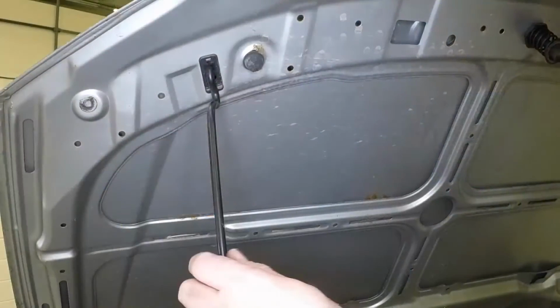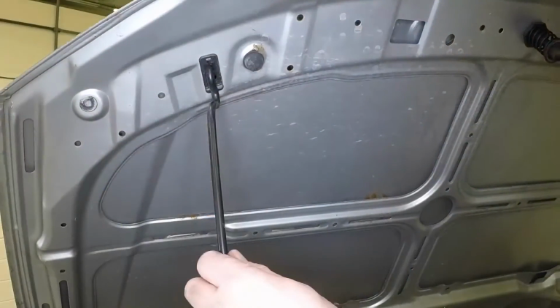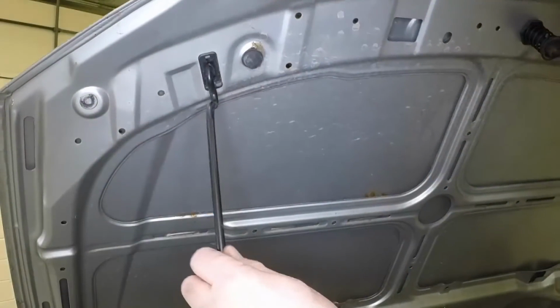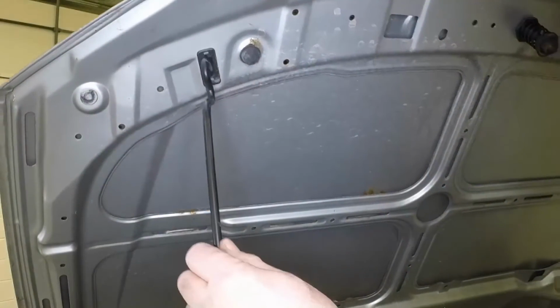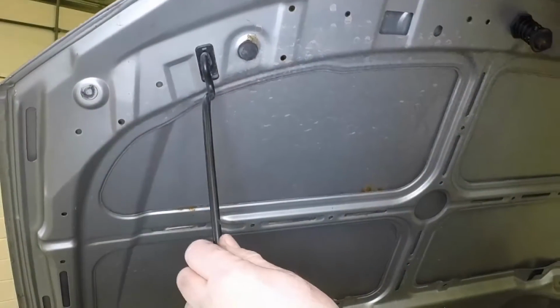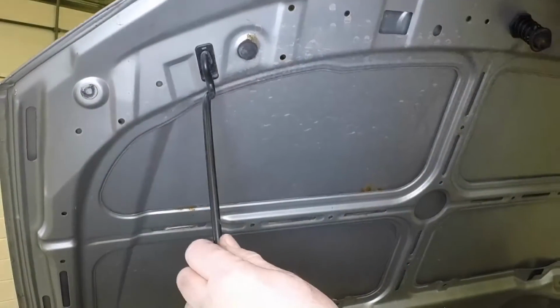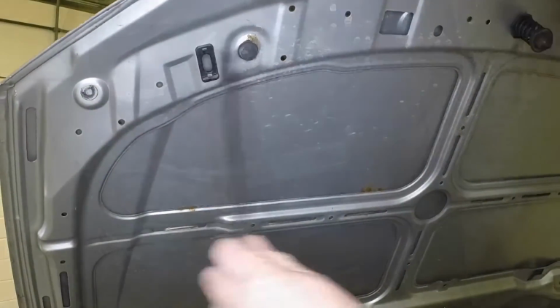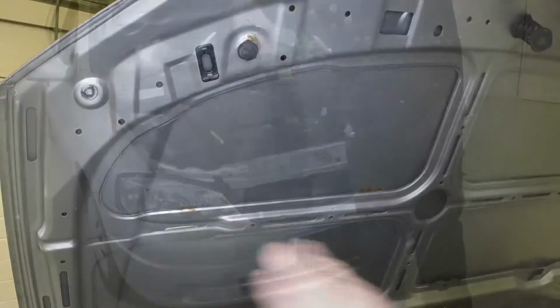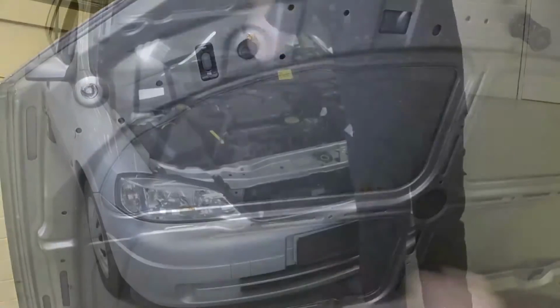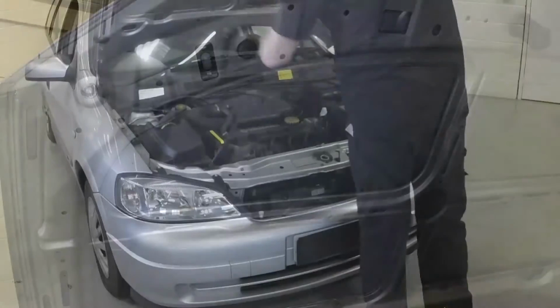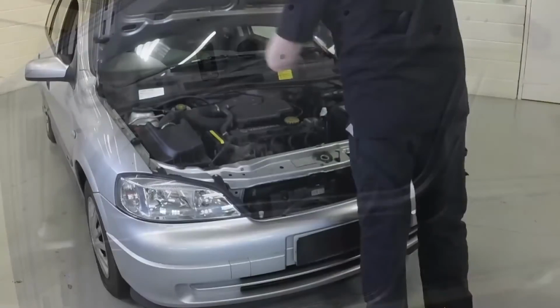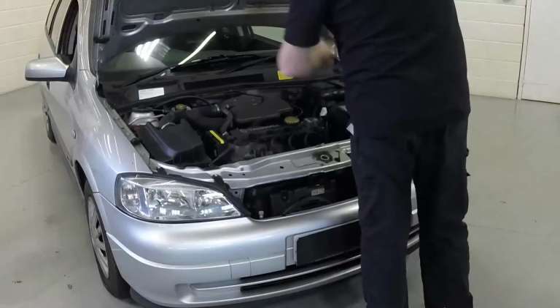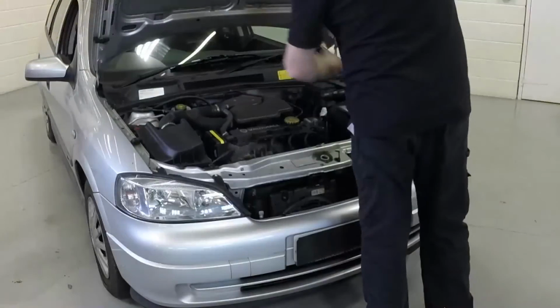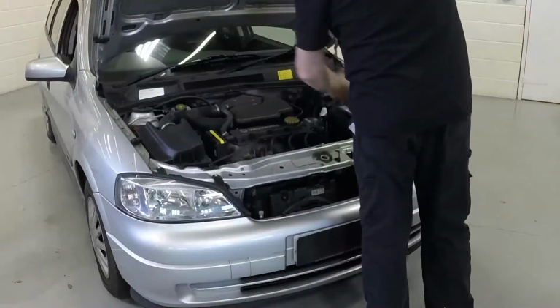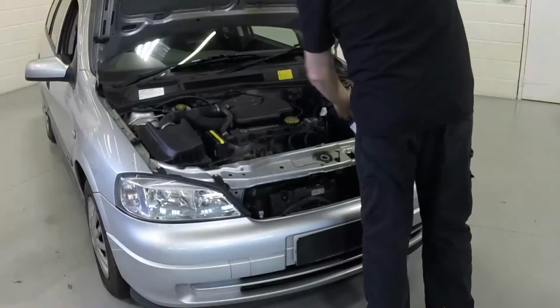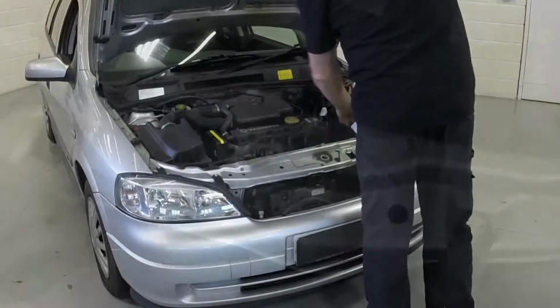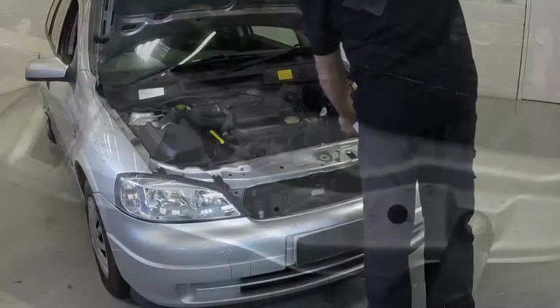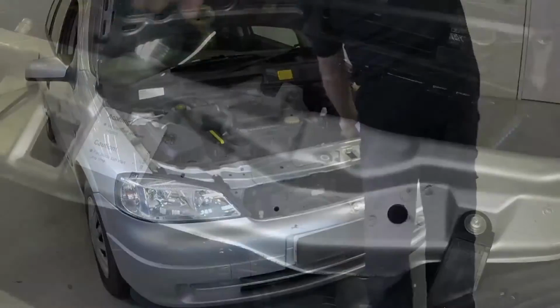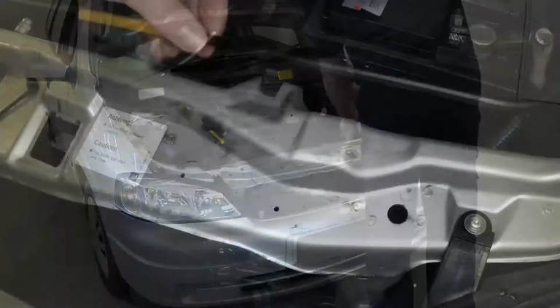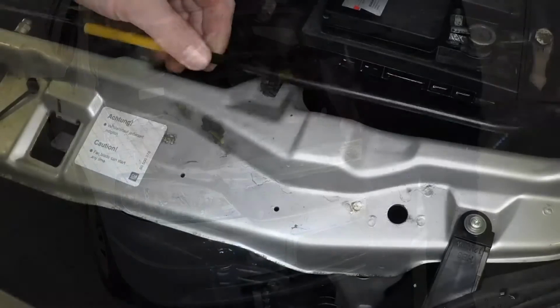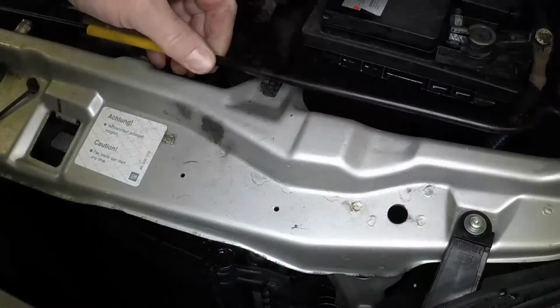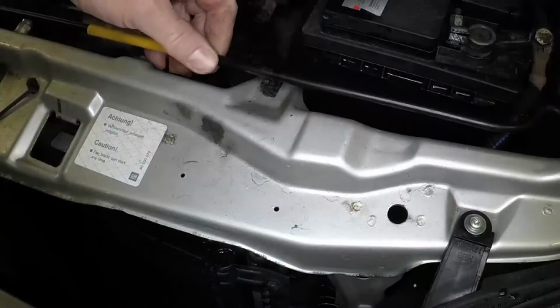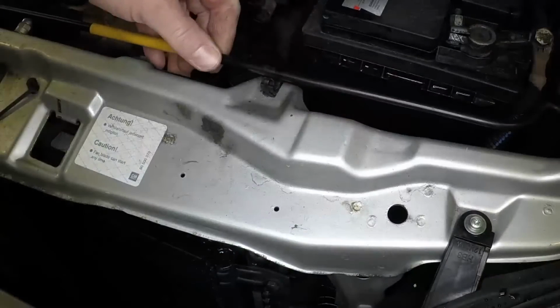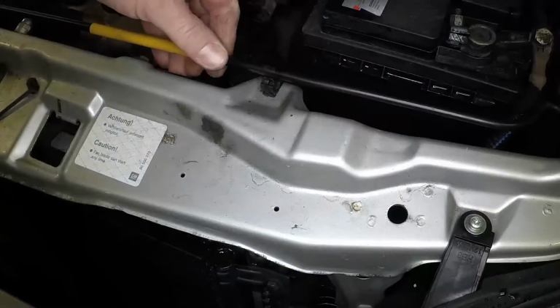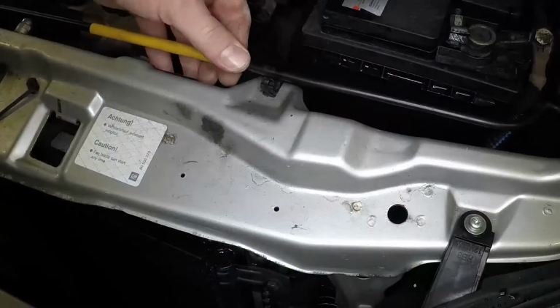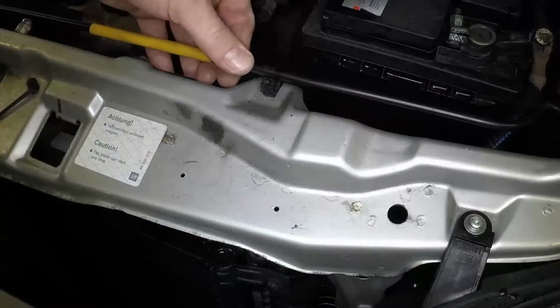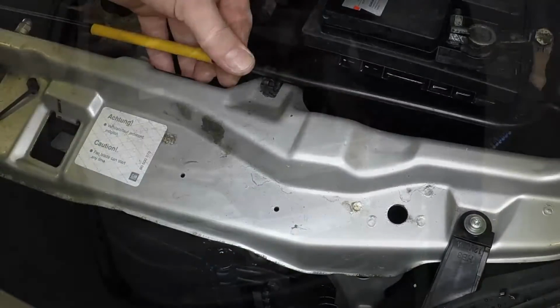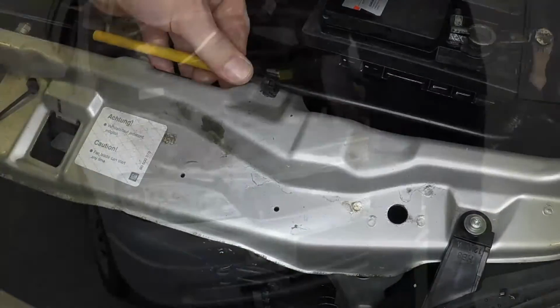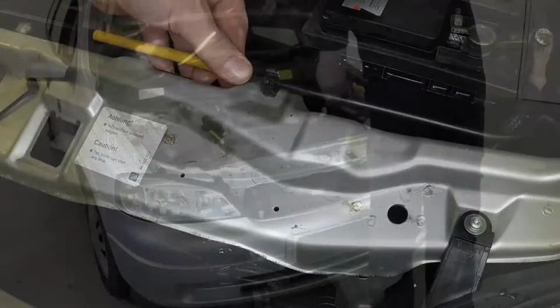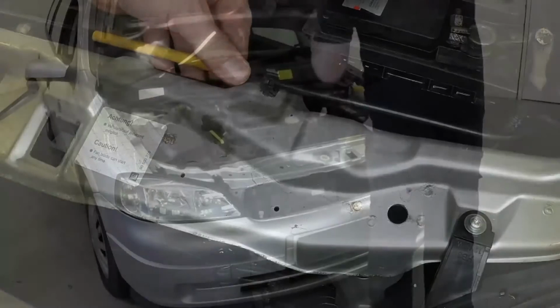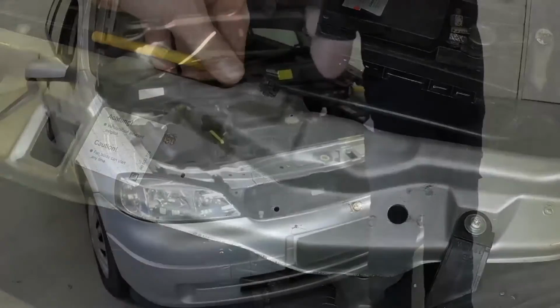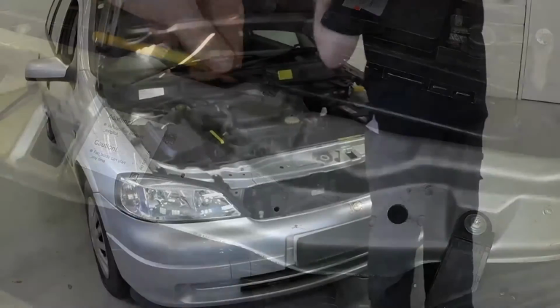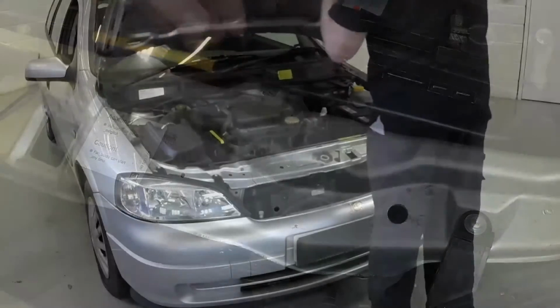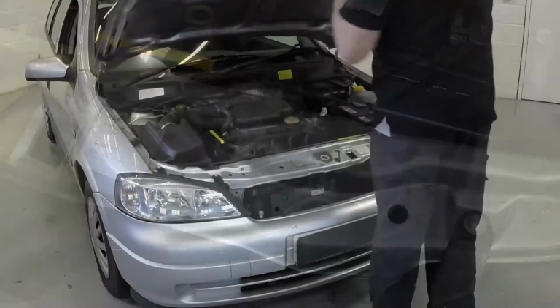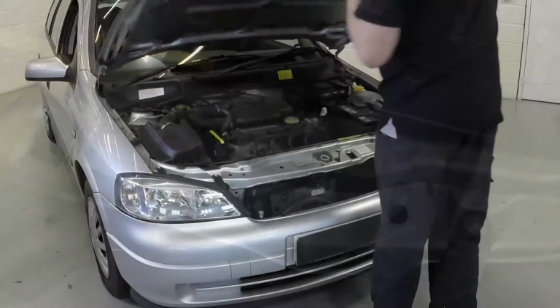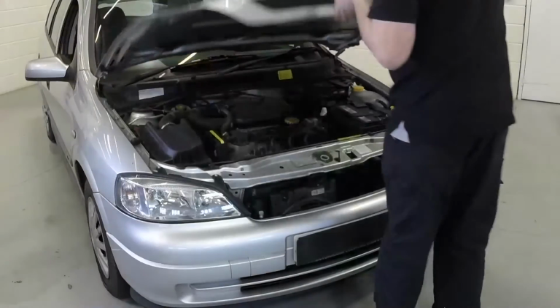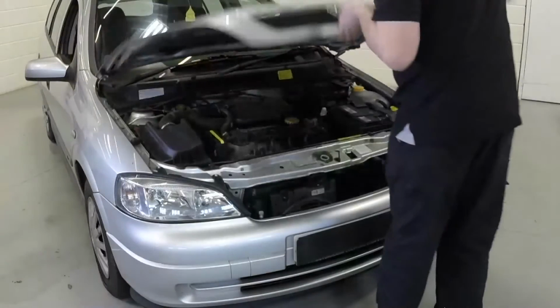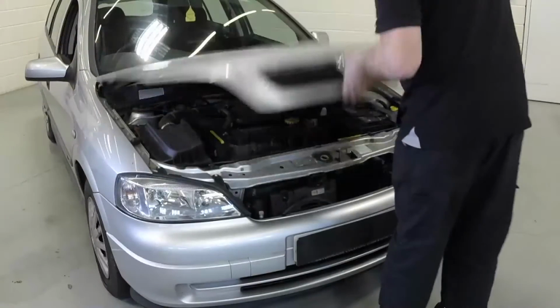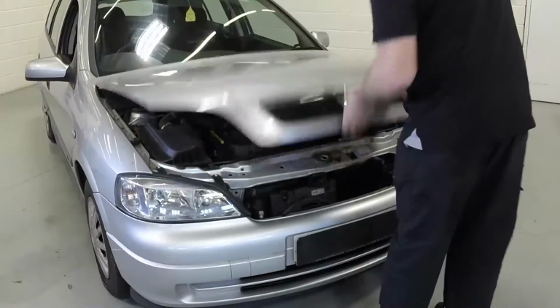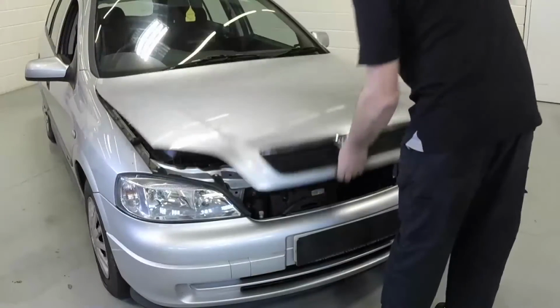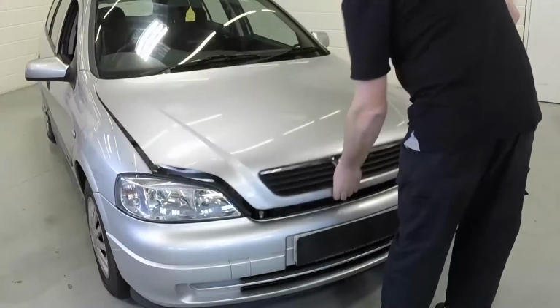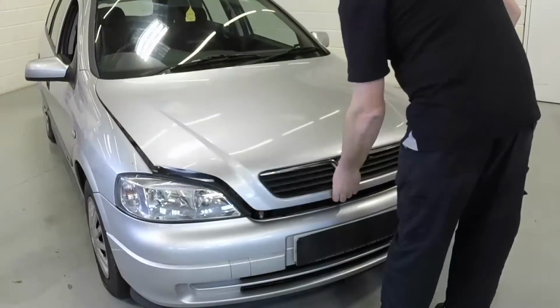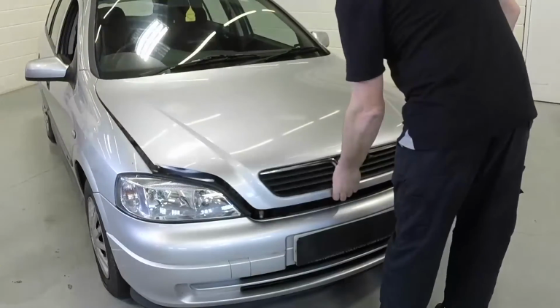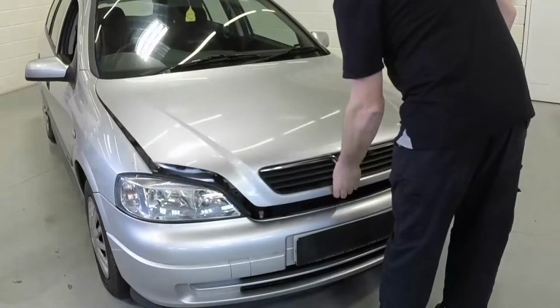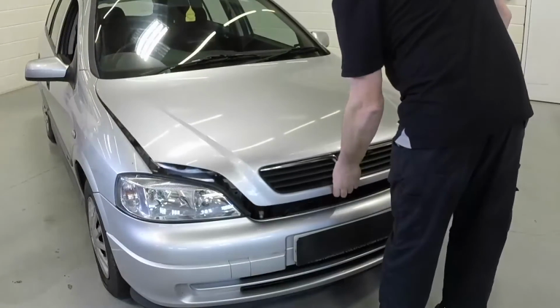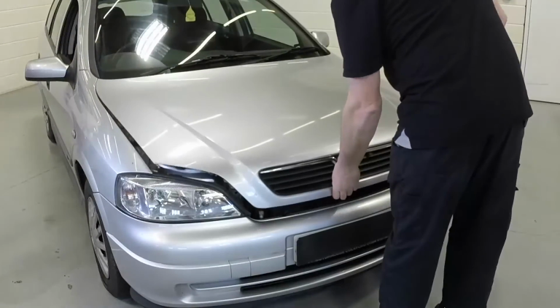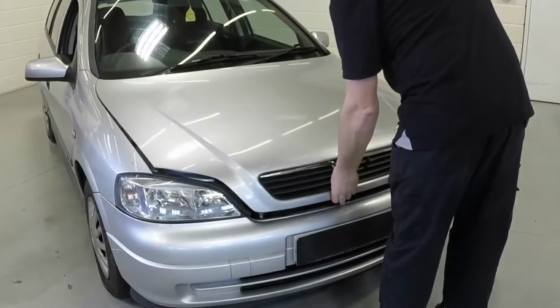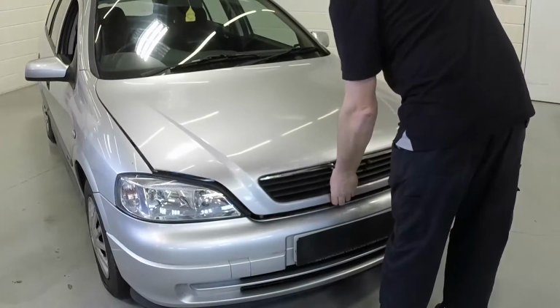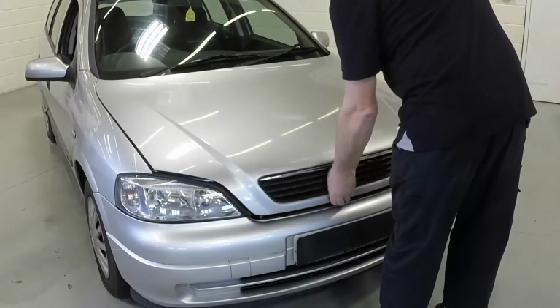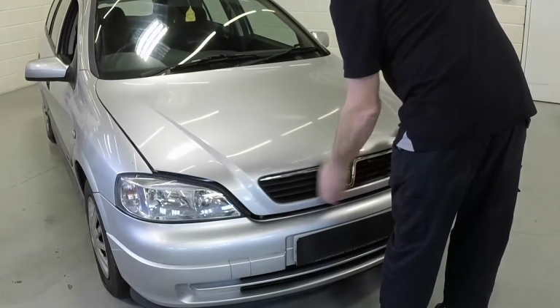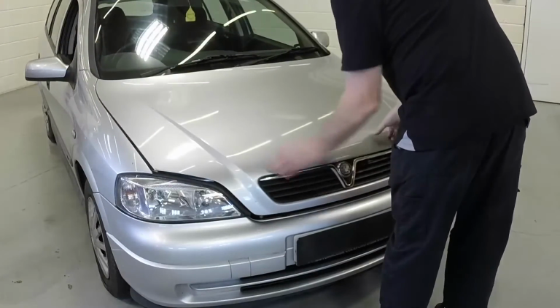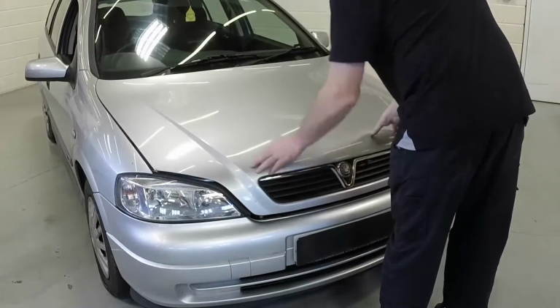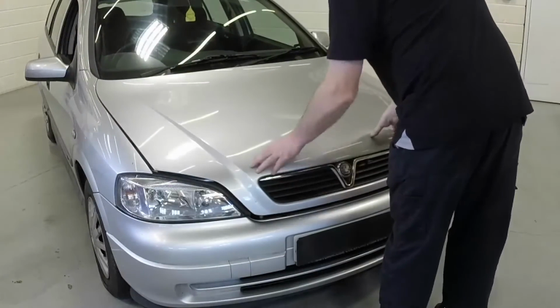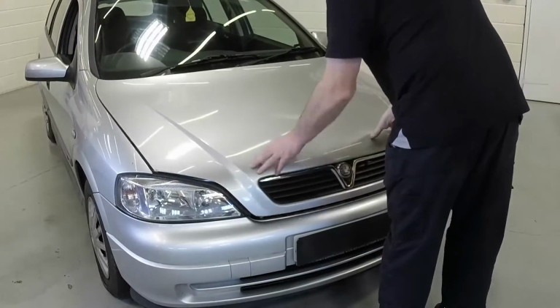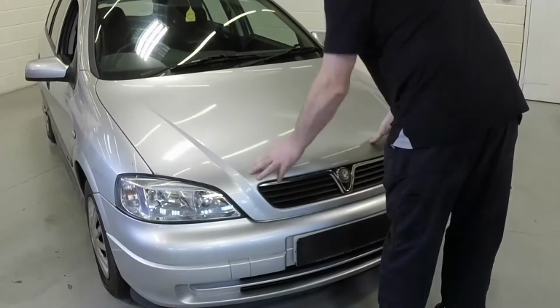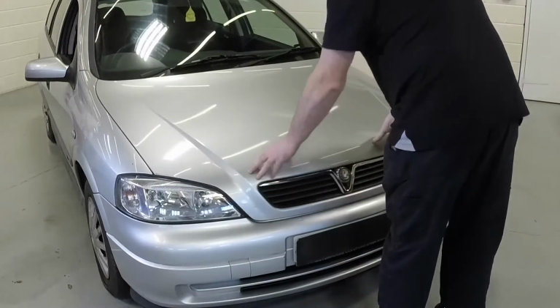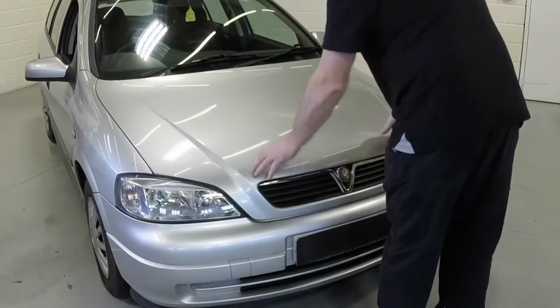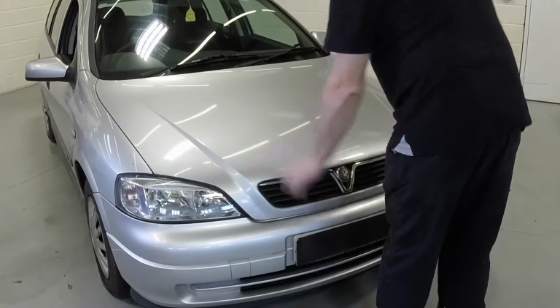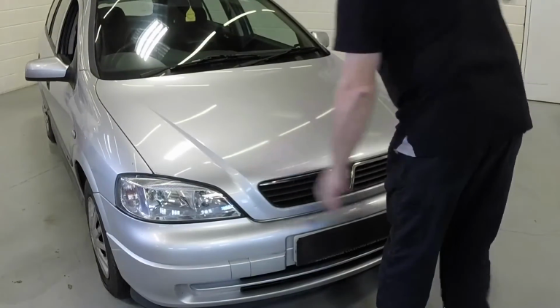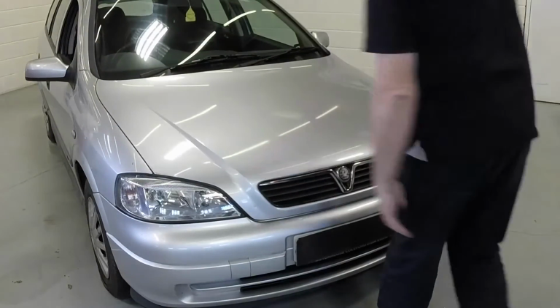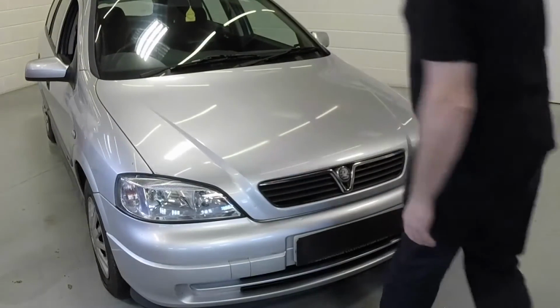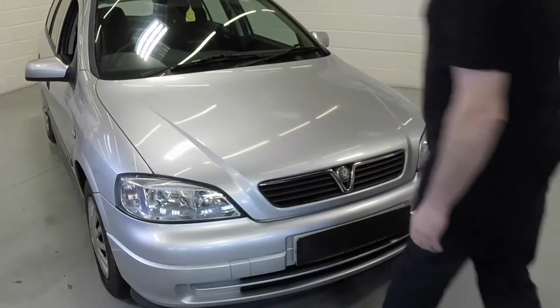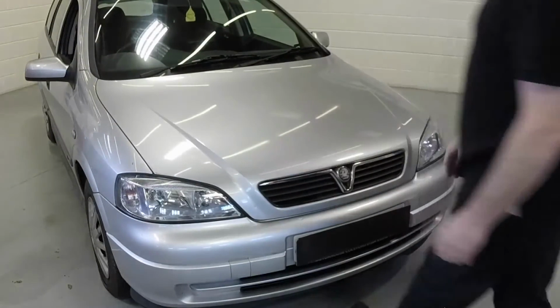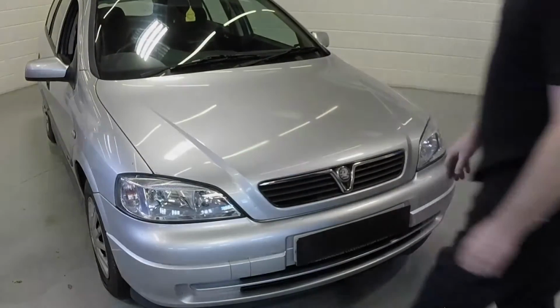Disengage the support prop and clip it back into place. Firmly close the bonnet and check it's secure.